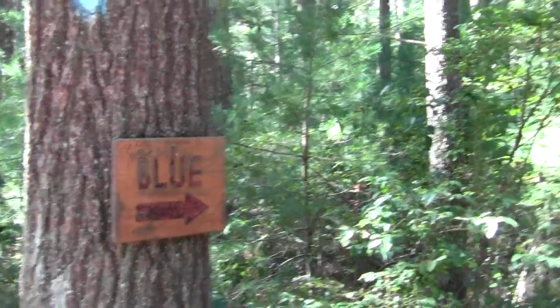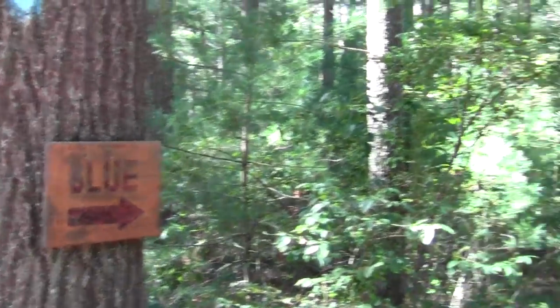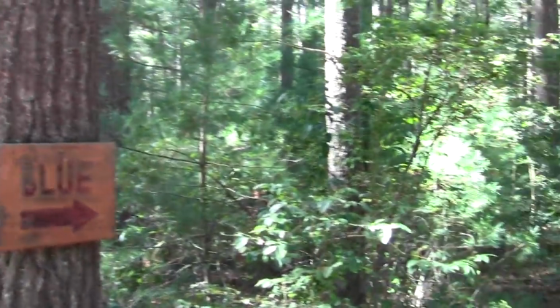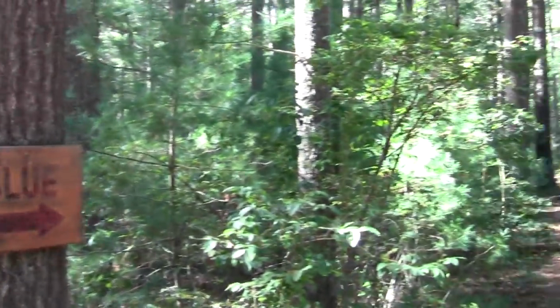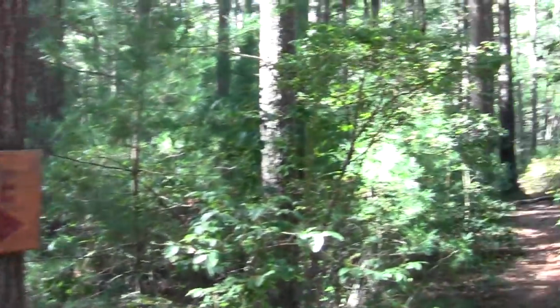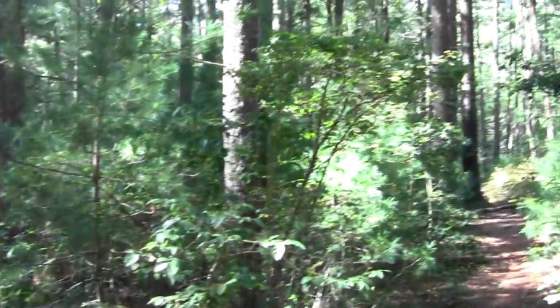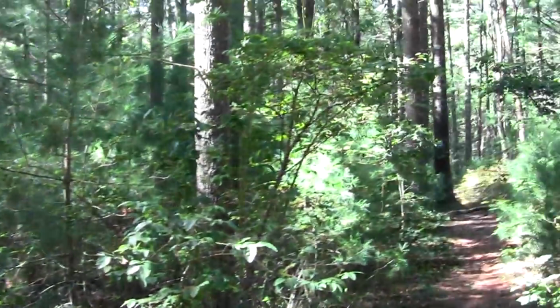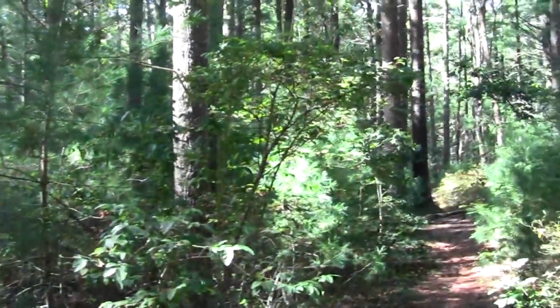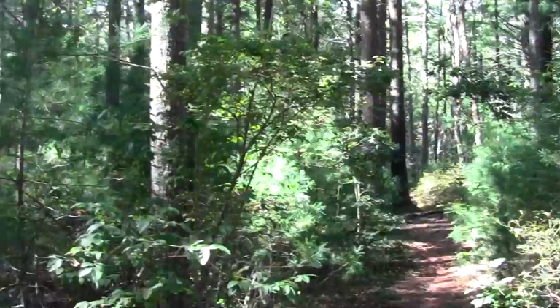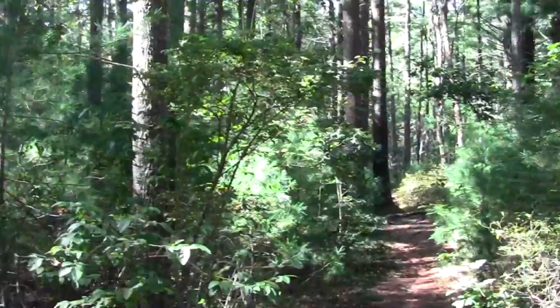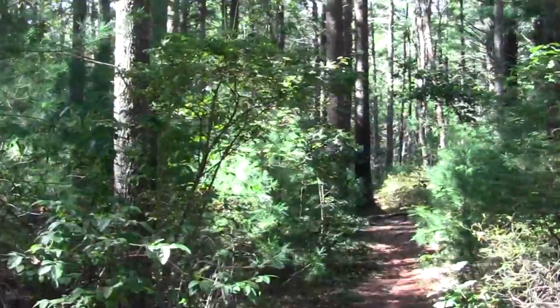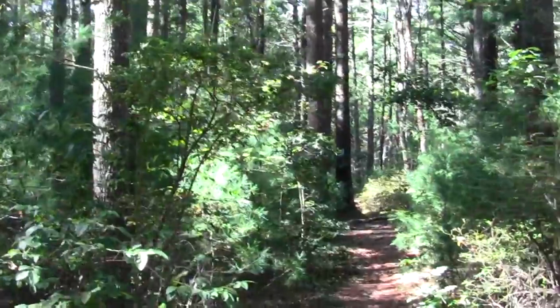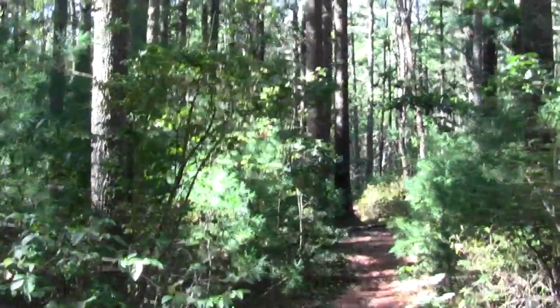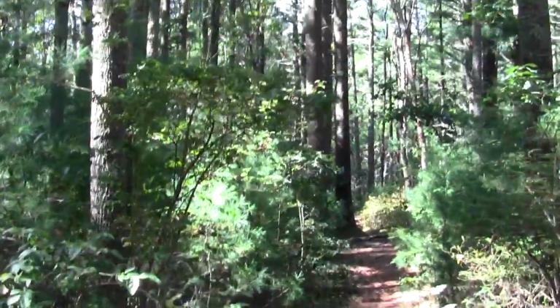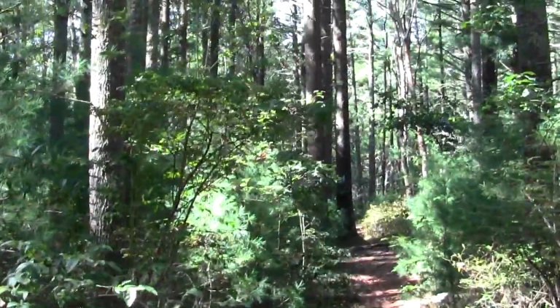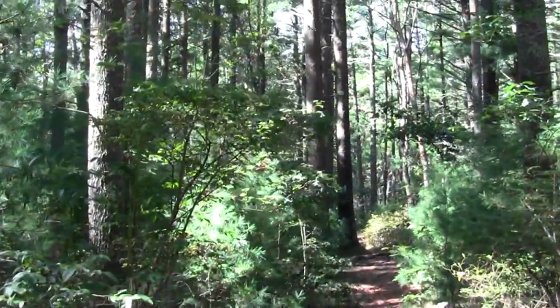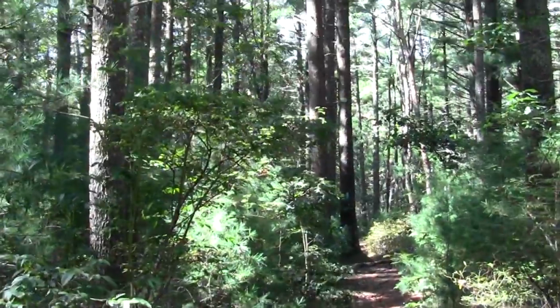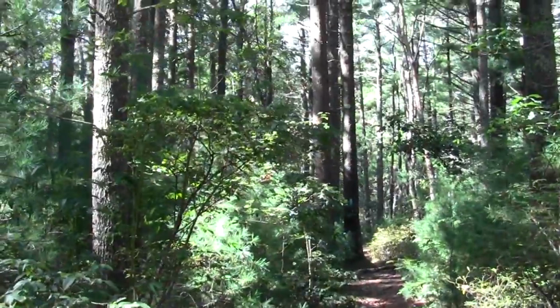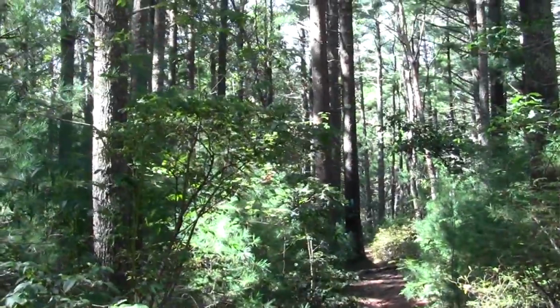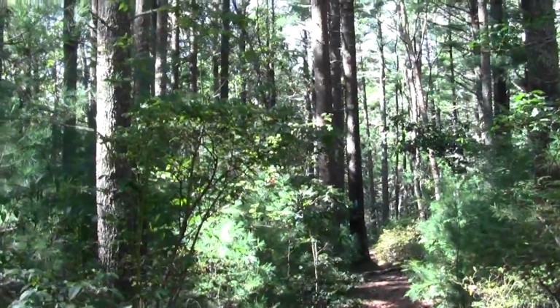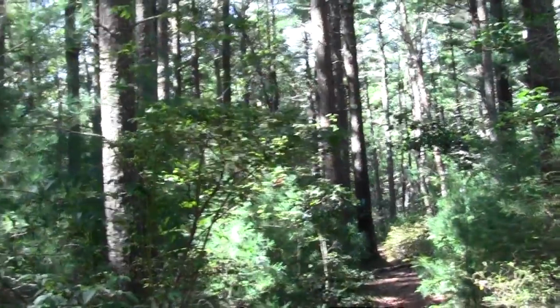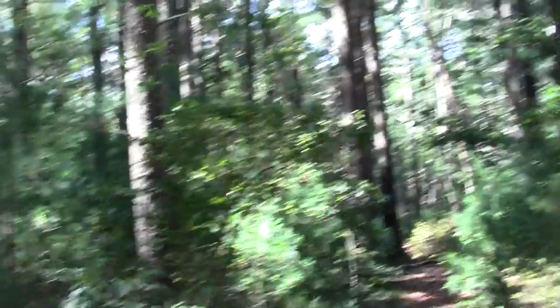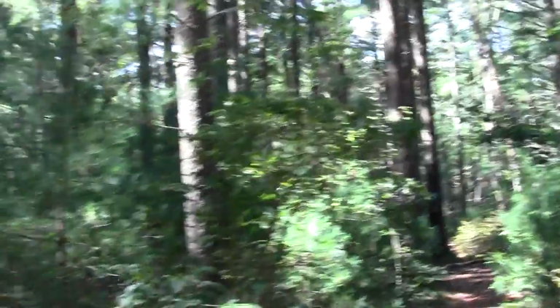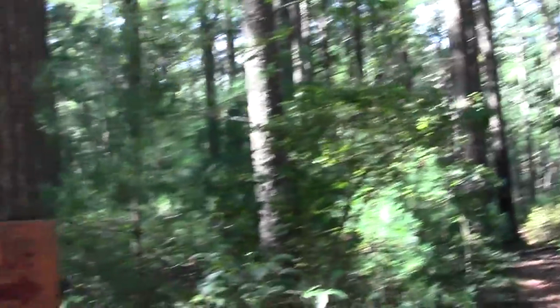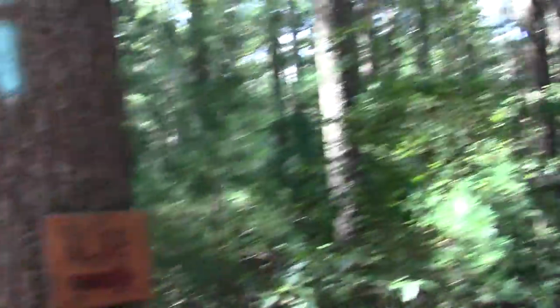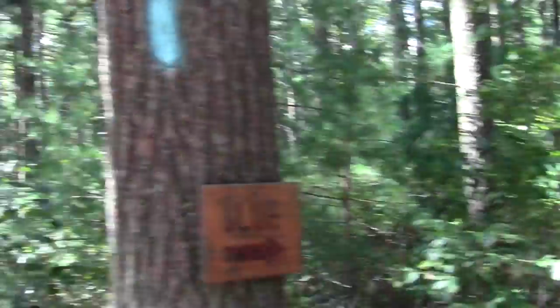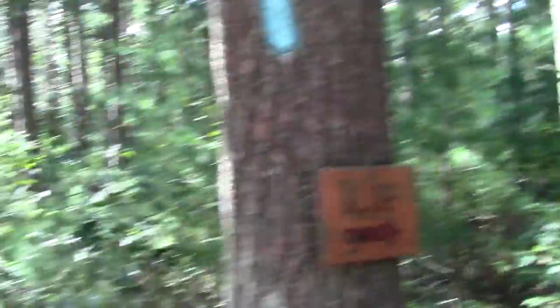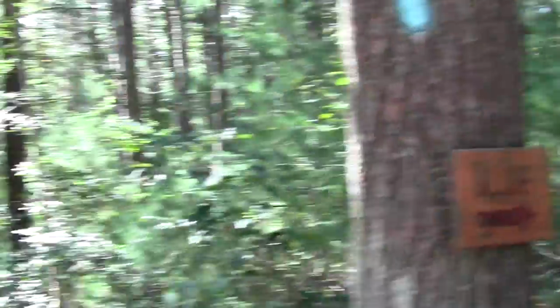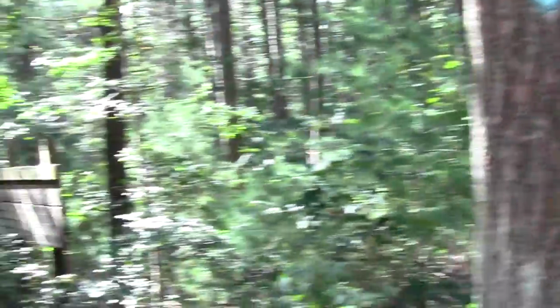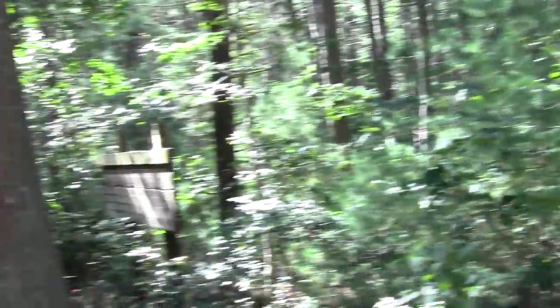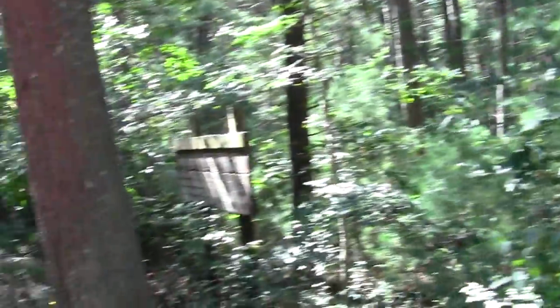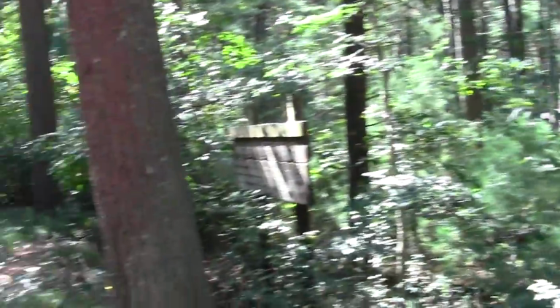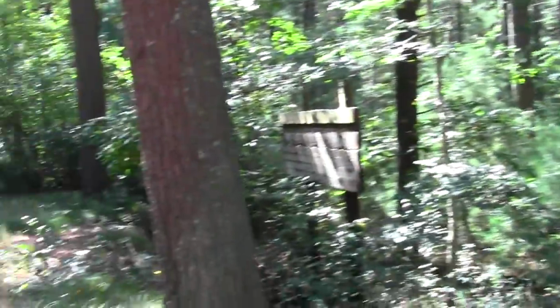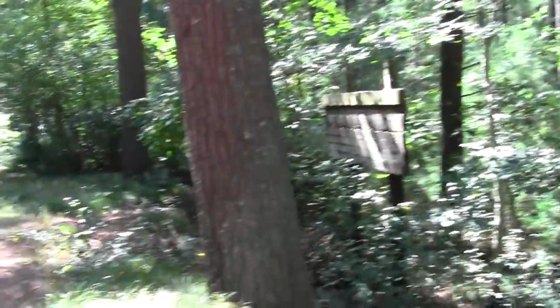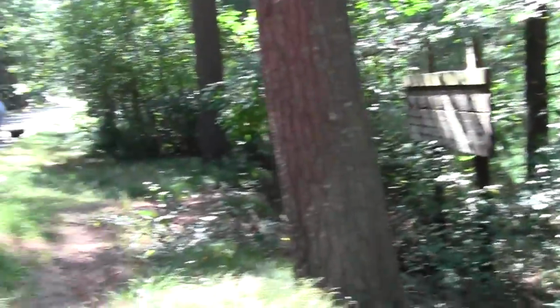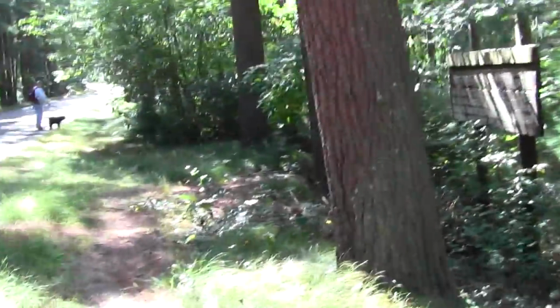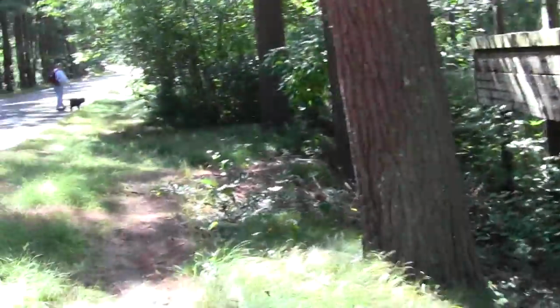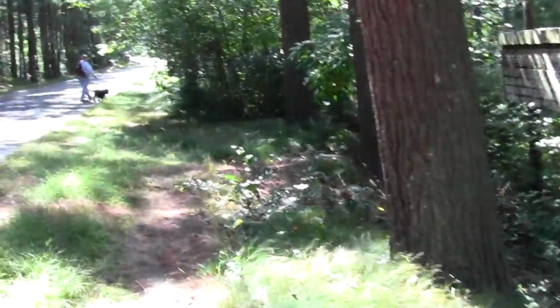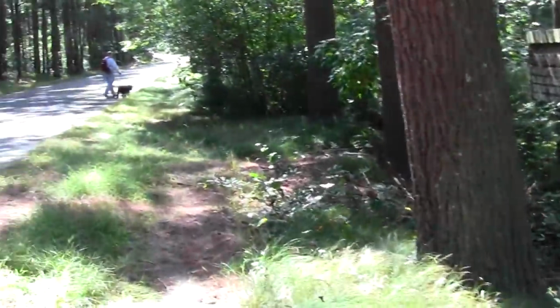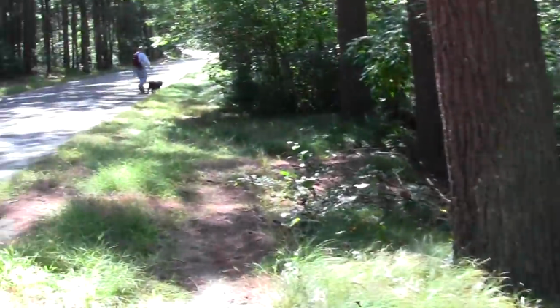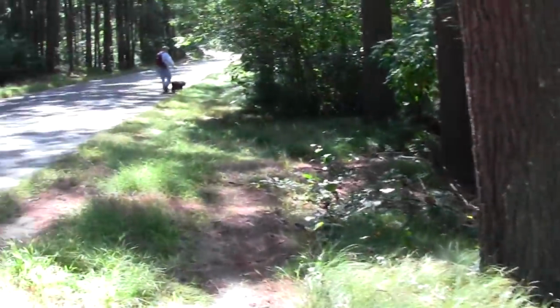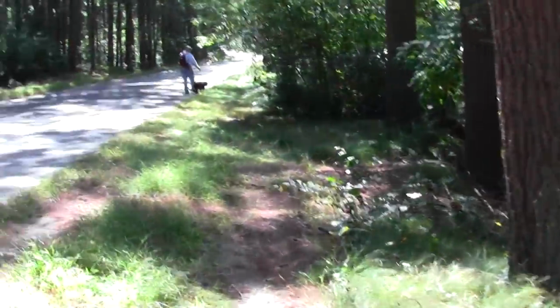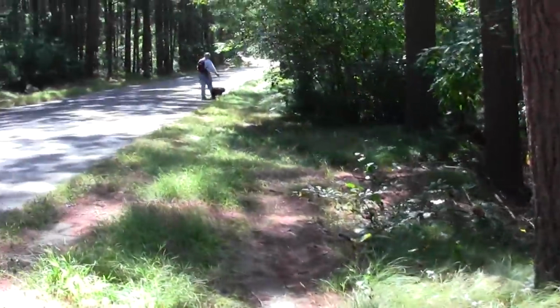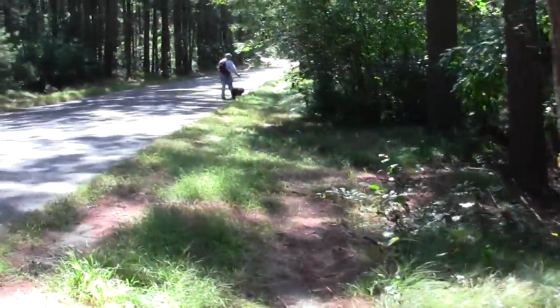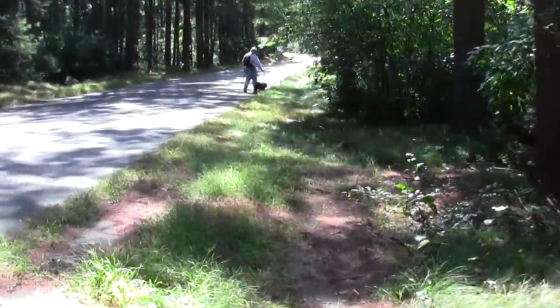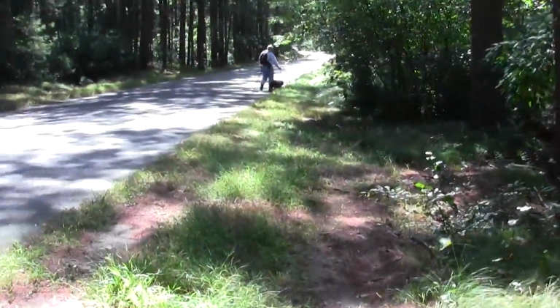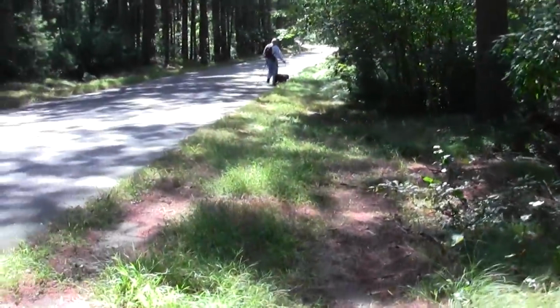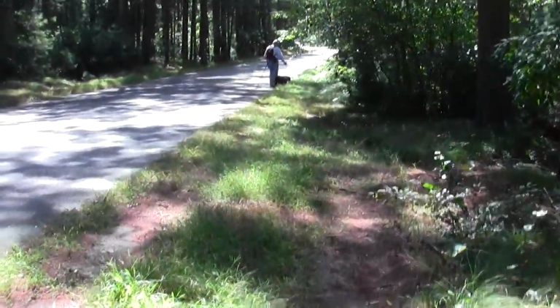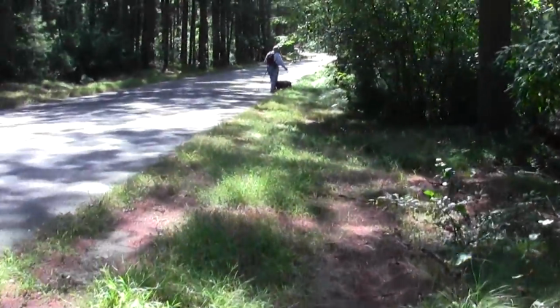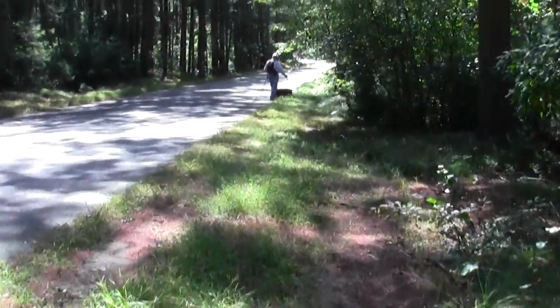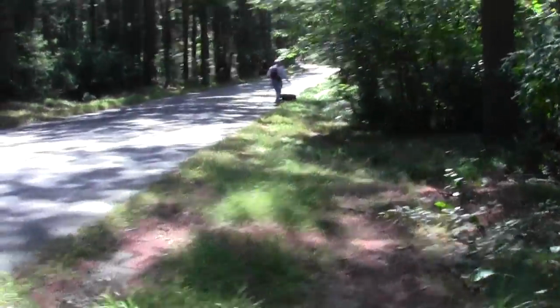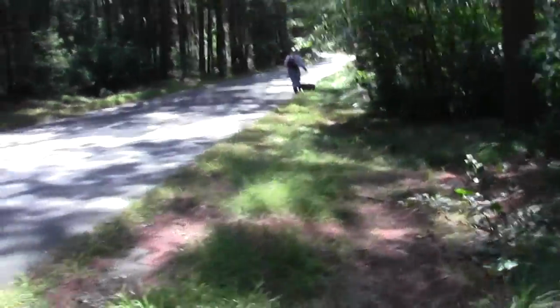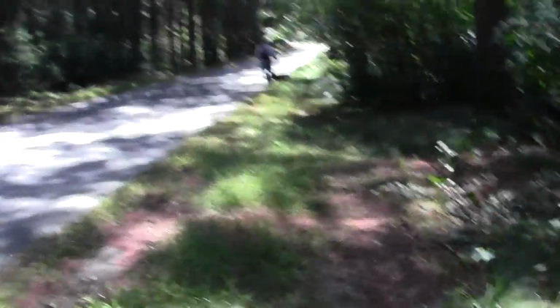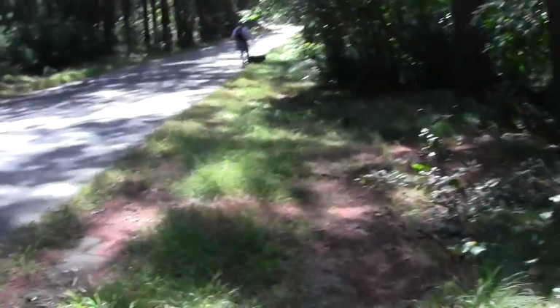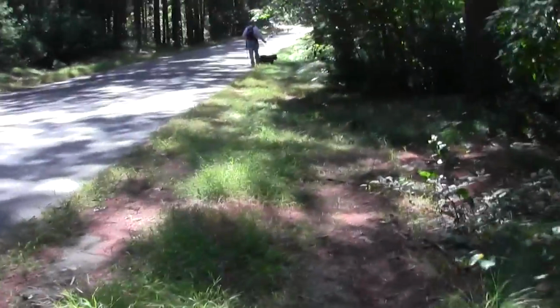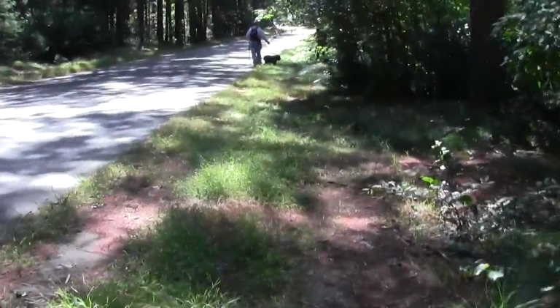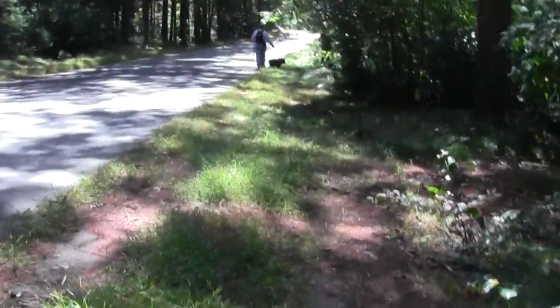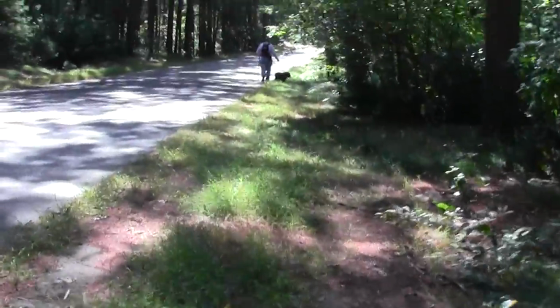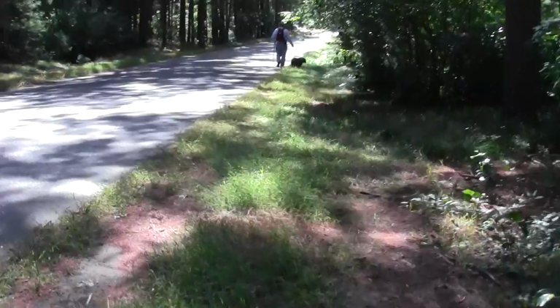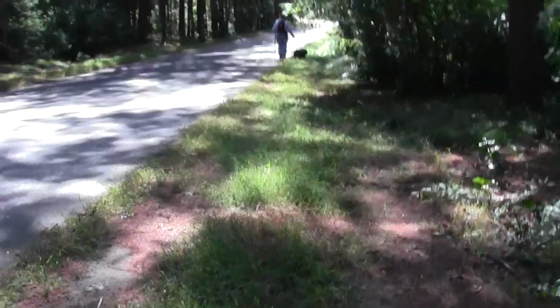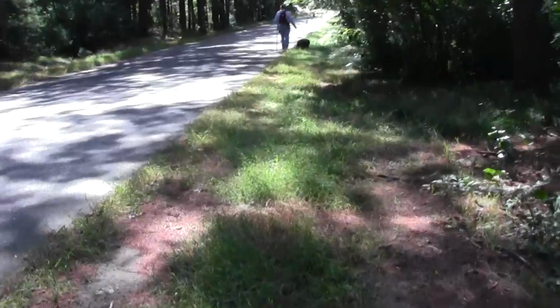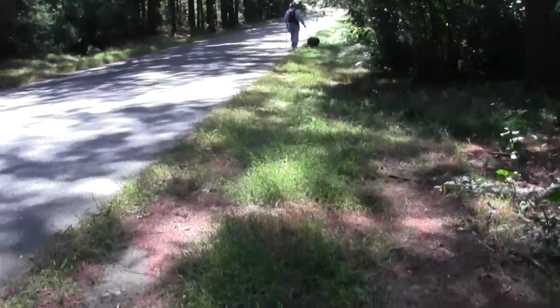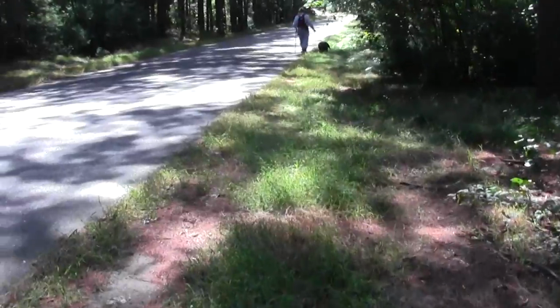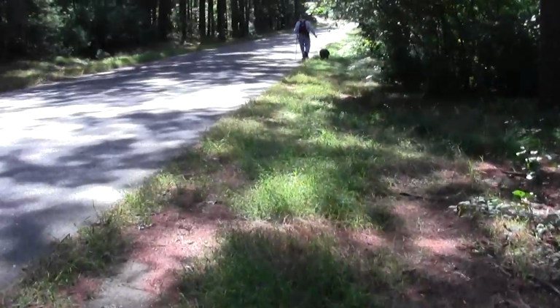This is some of the cool signage for other trails in the place. This is our beloved blue trail — they want to make sure you know that. That's where it goes. And now I'm heading towards the parking lot.